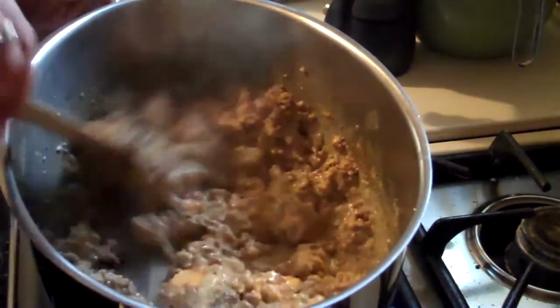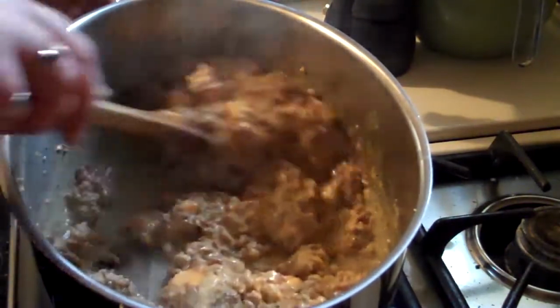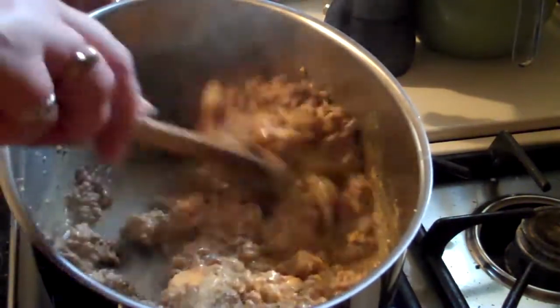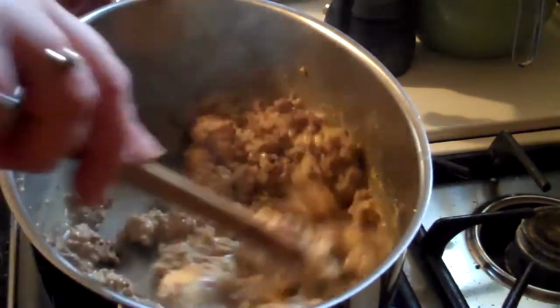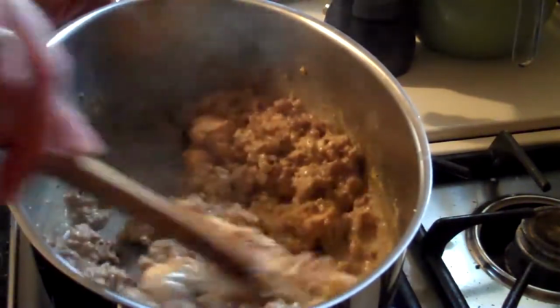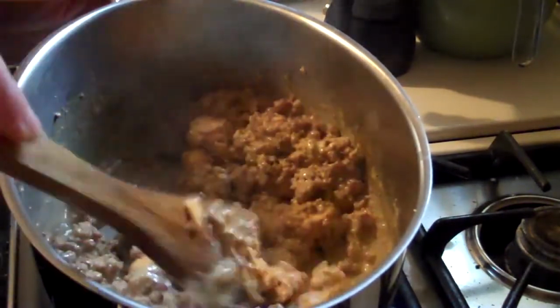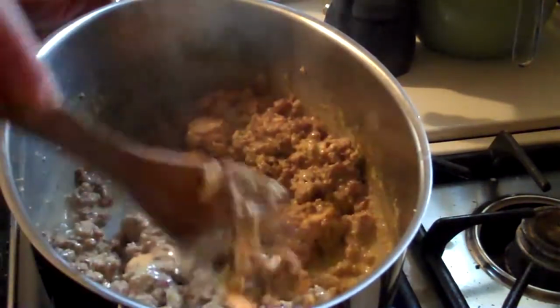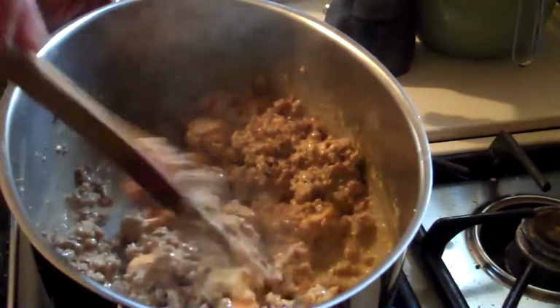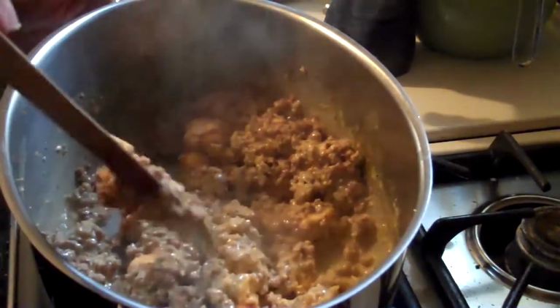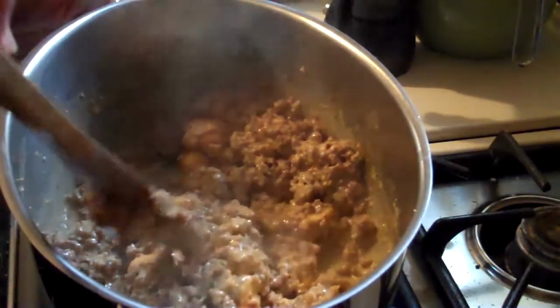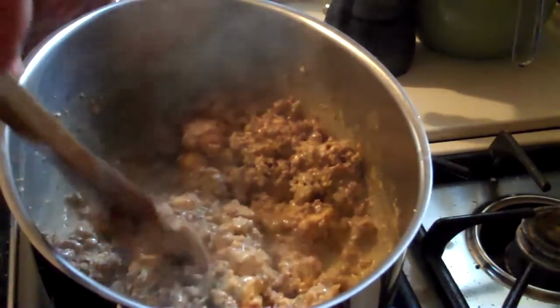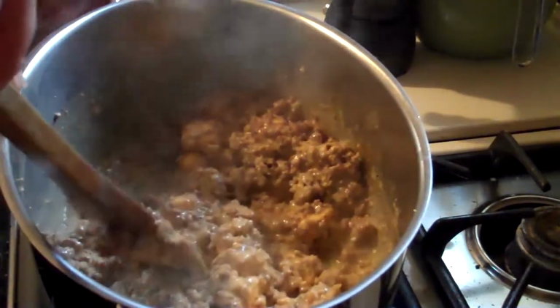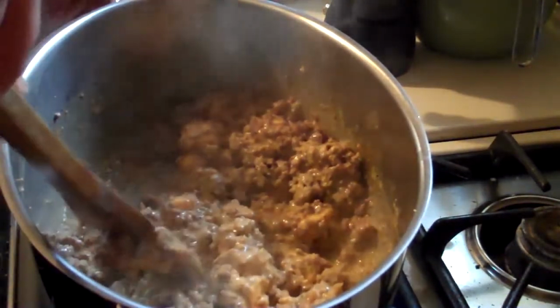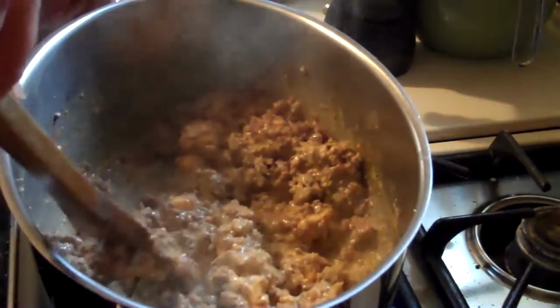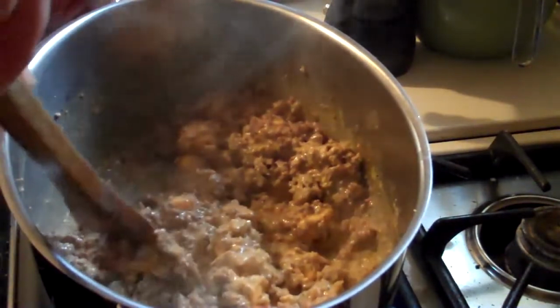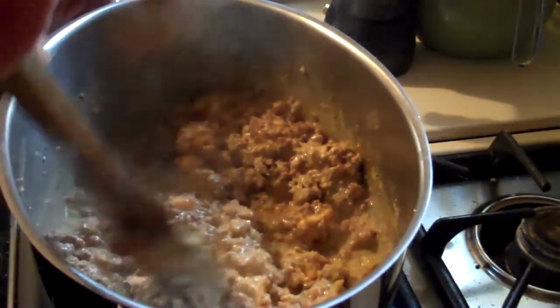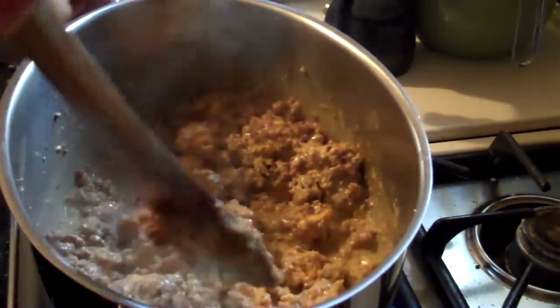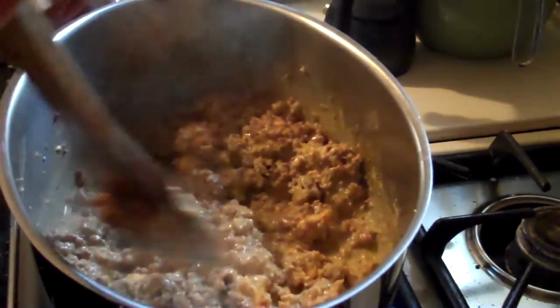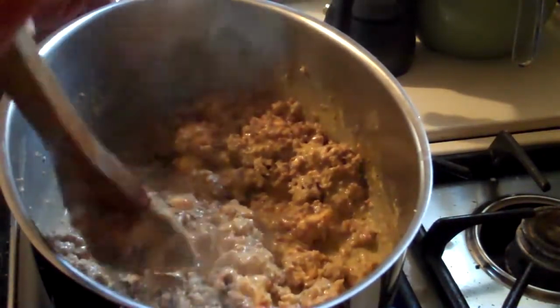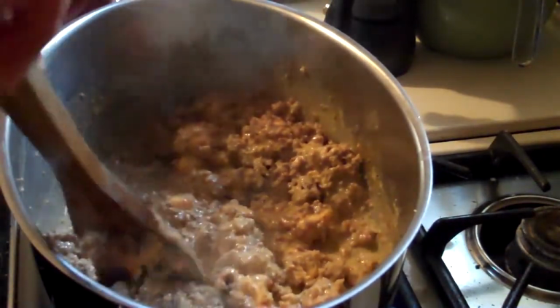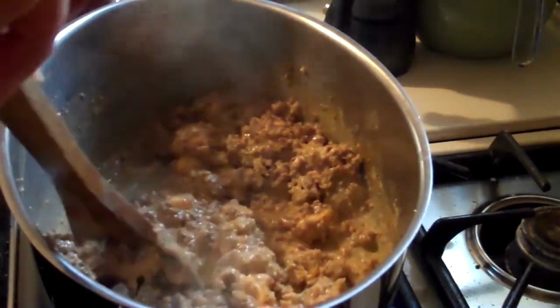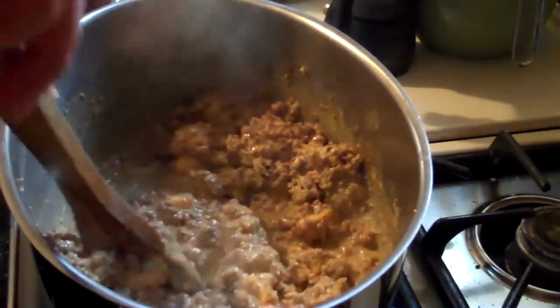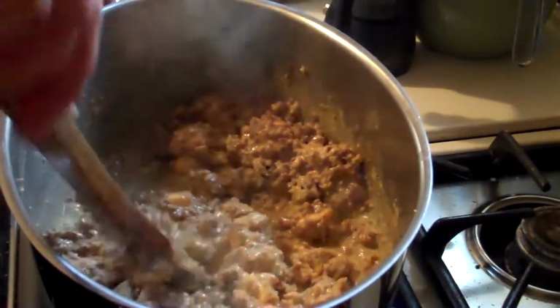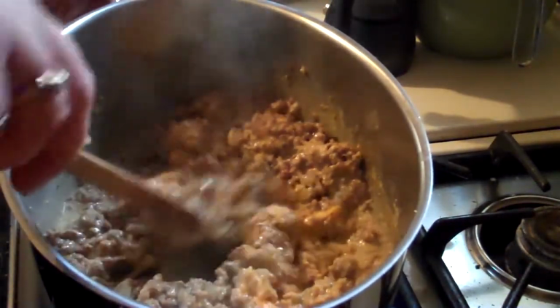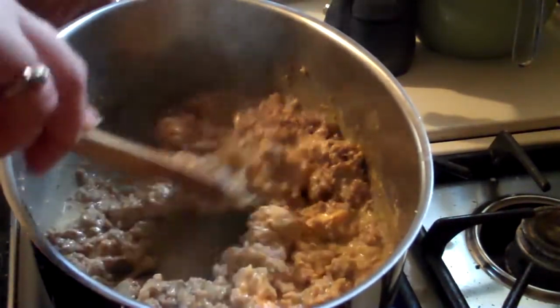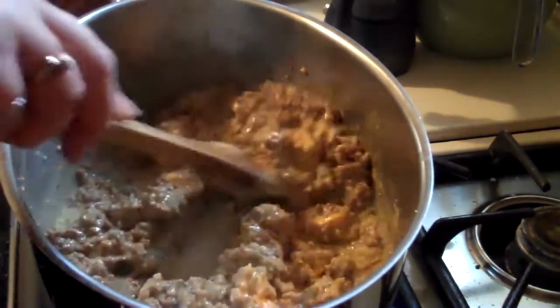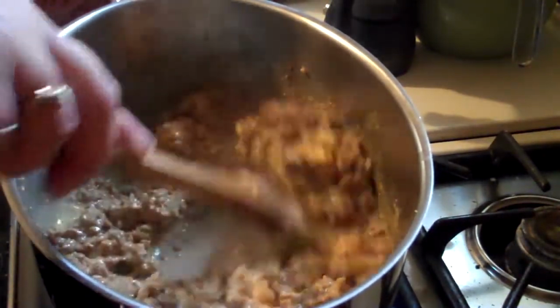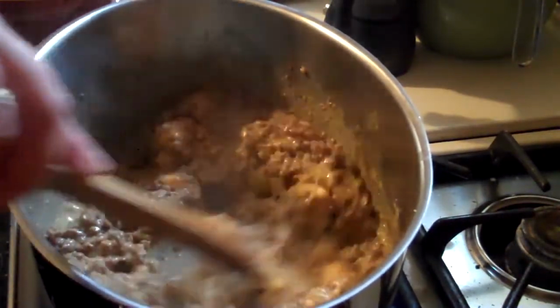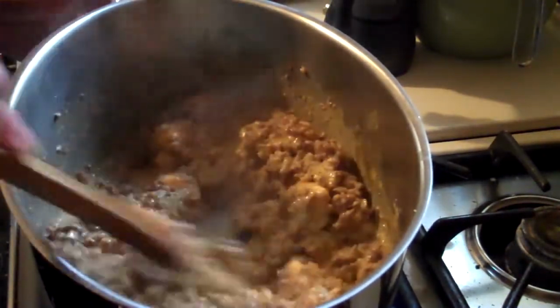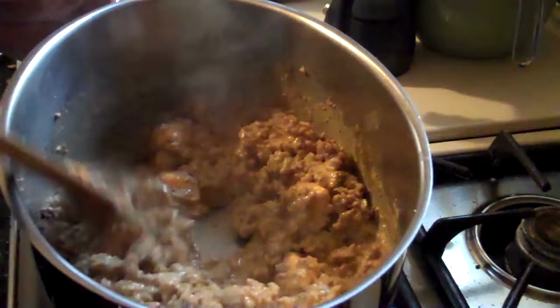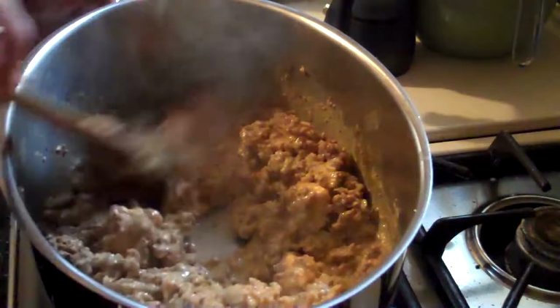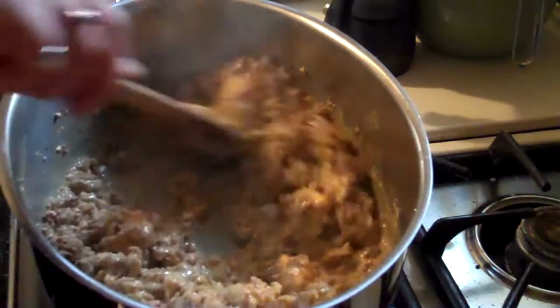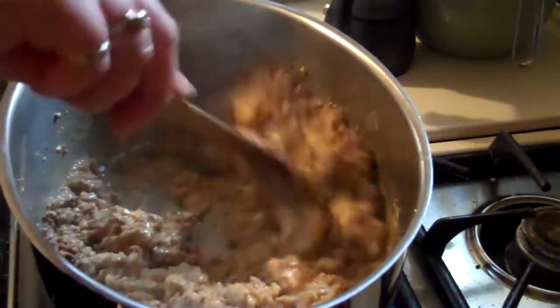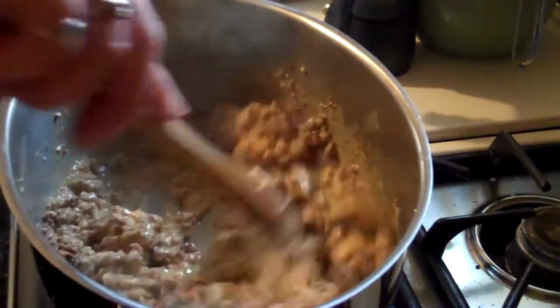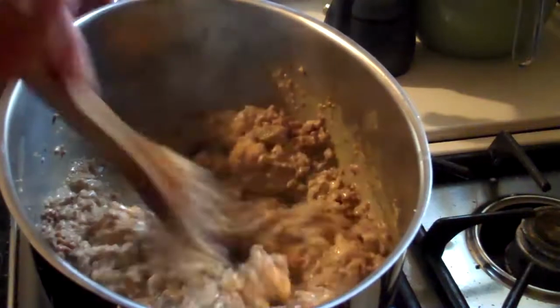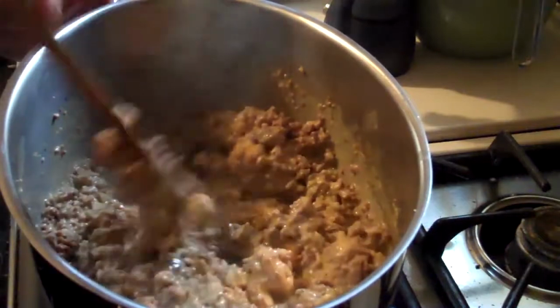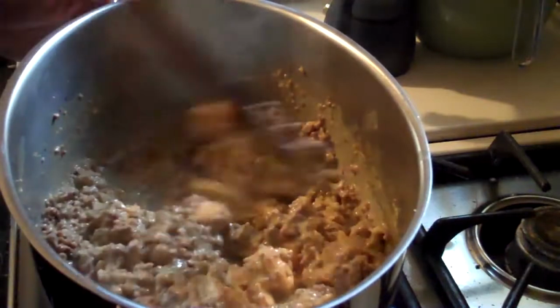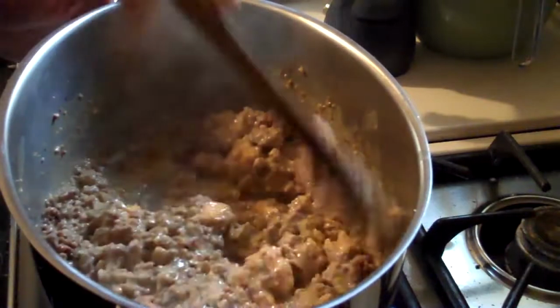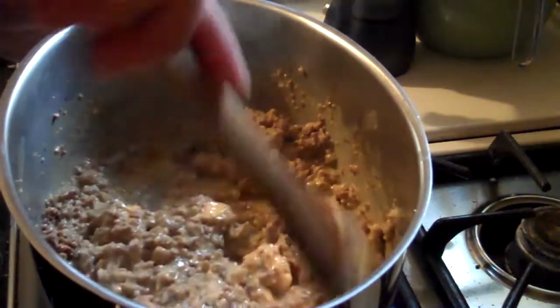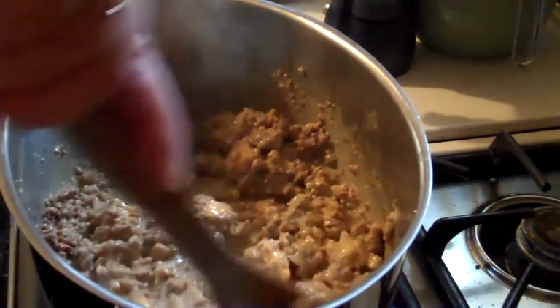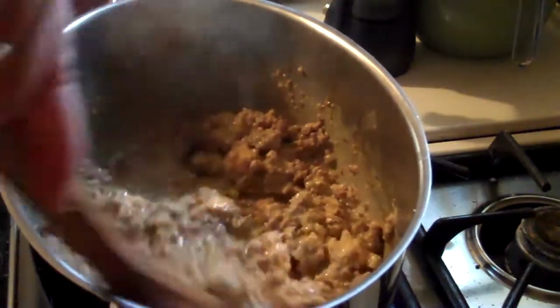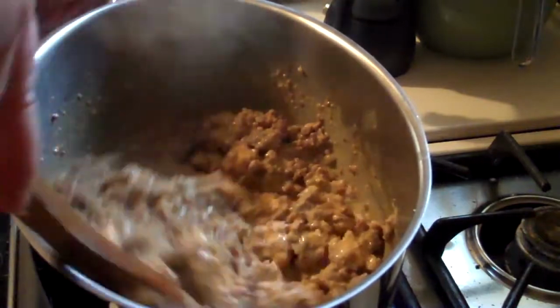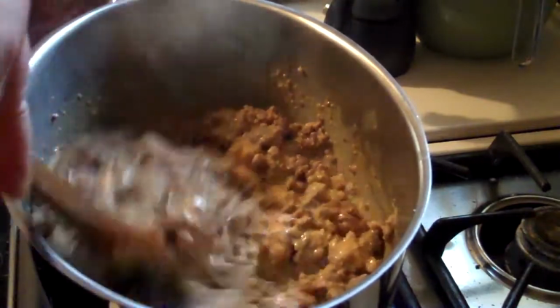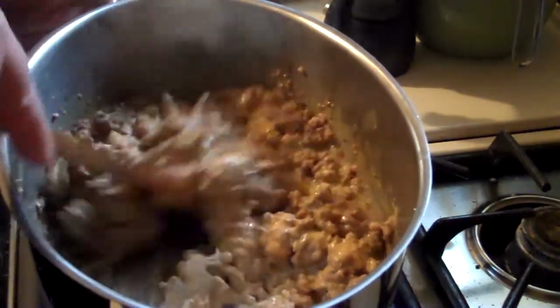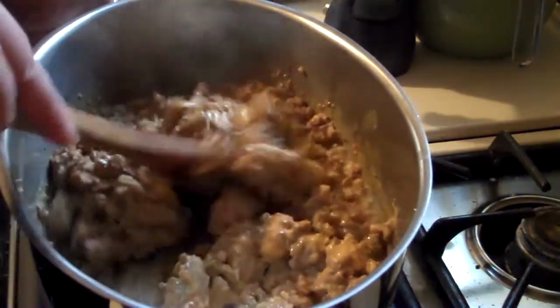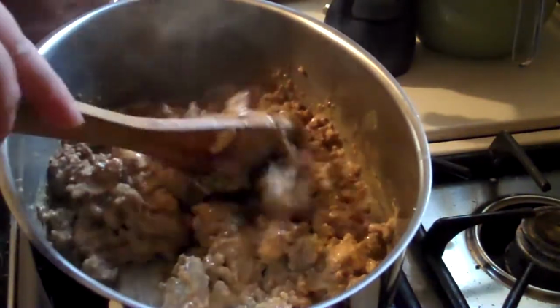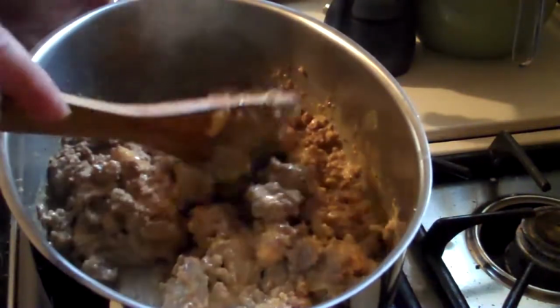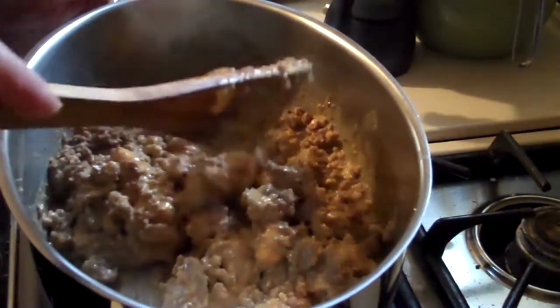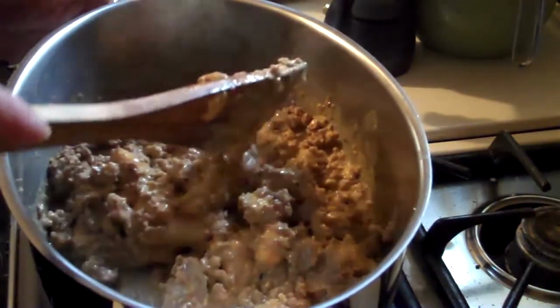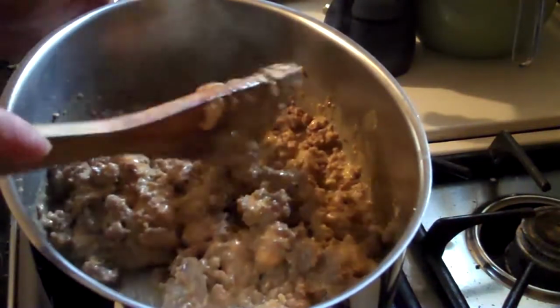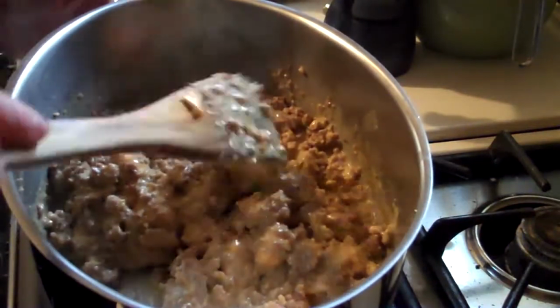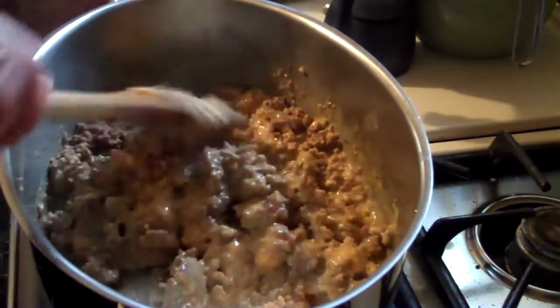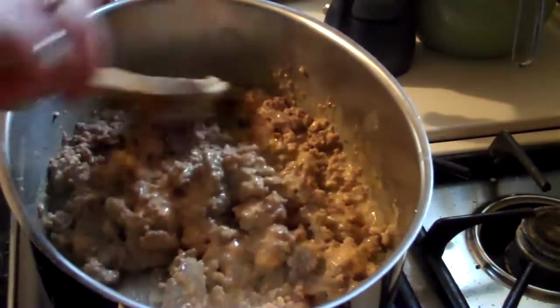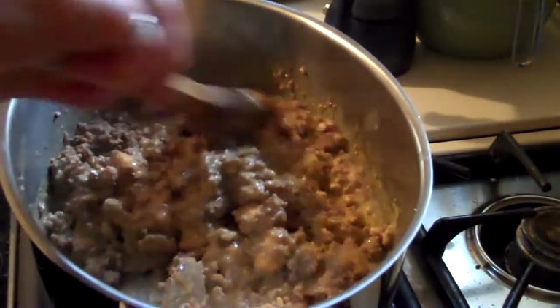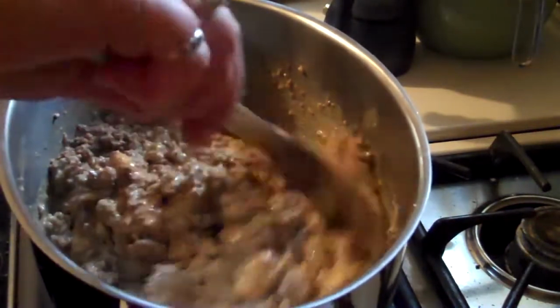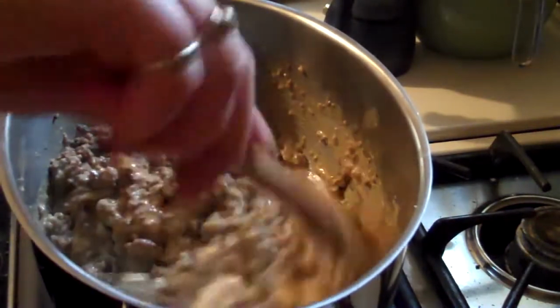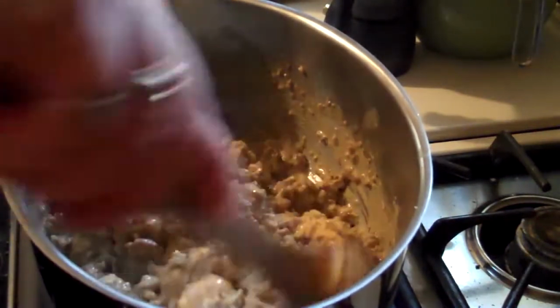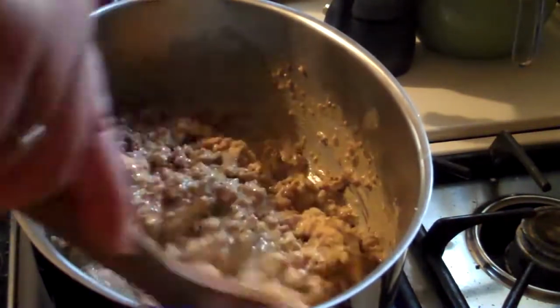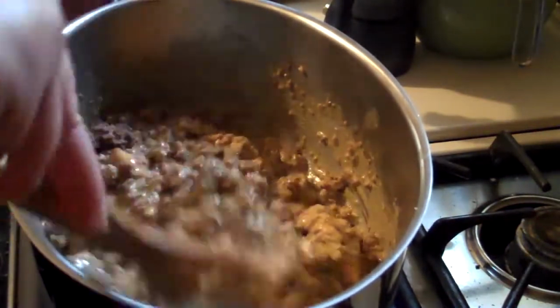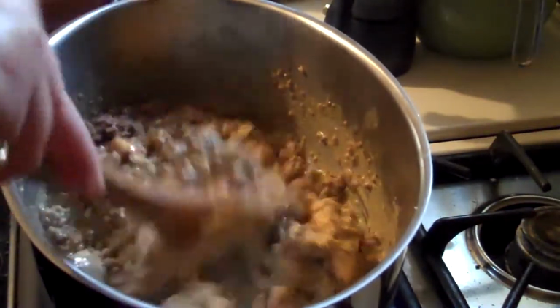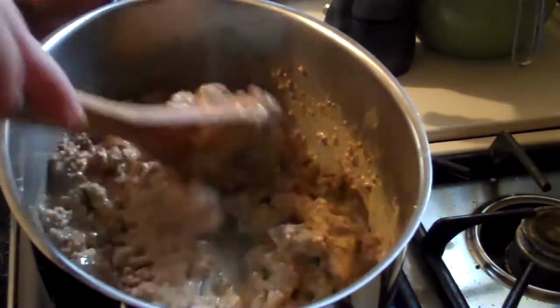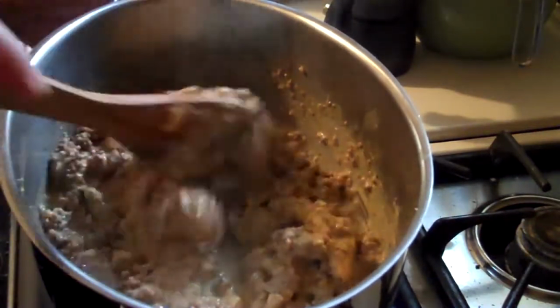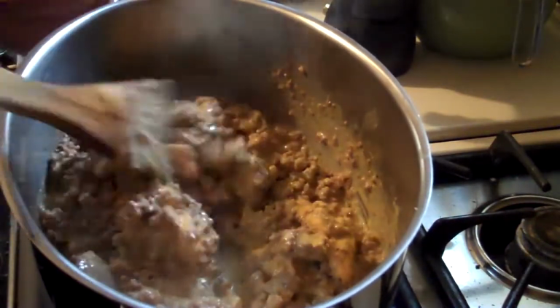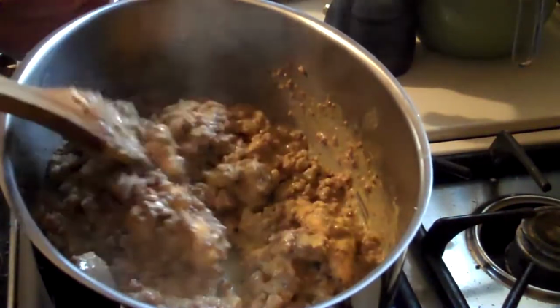That cheese is melting good, and it just looks like a big gloppy mess — it really does — but it is so yummy.